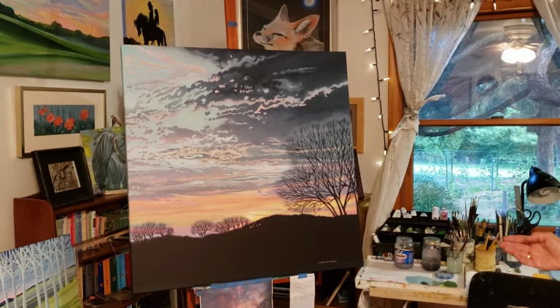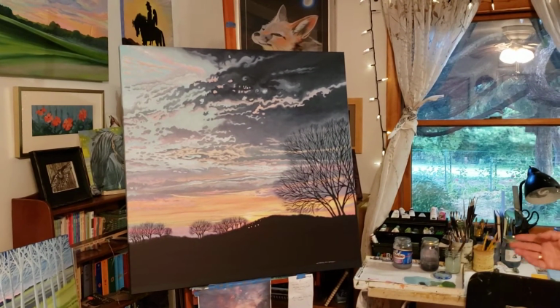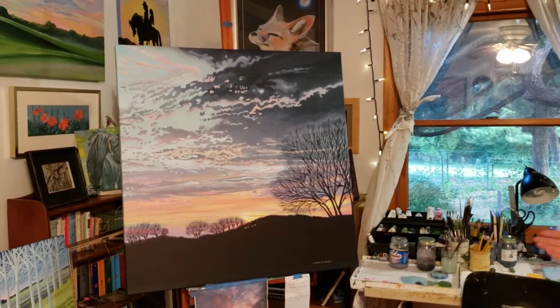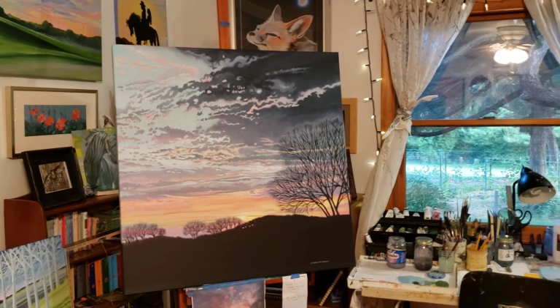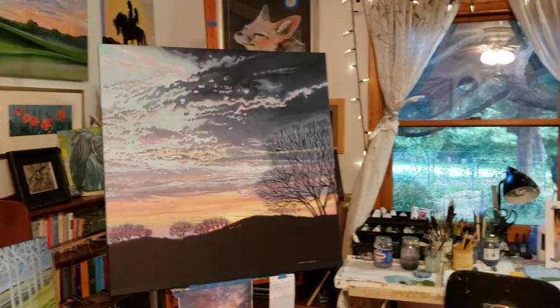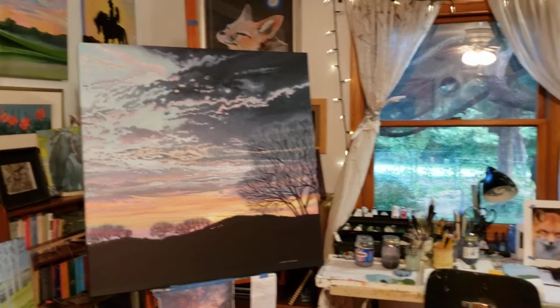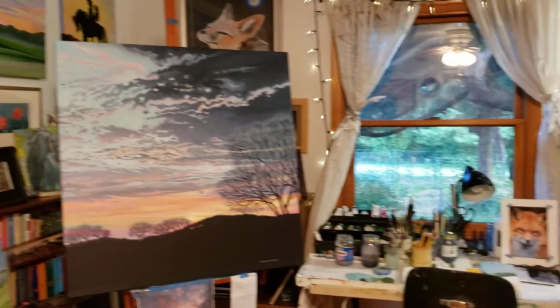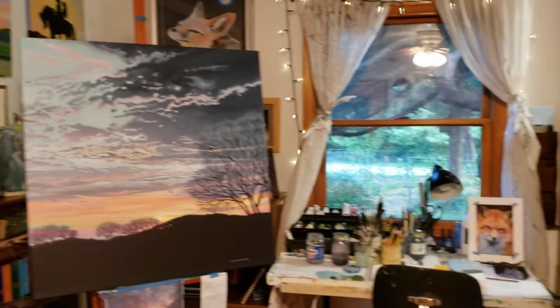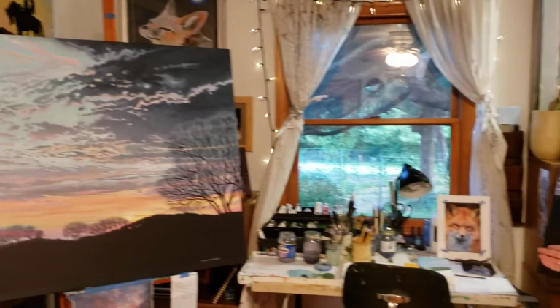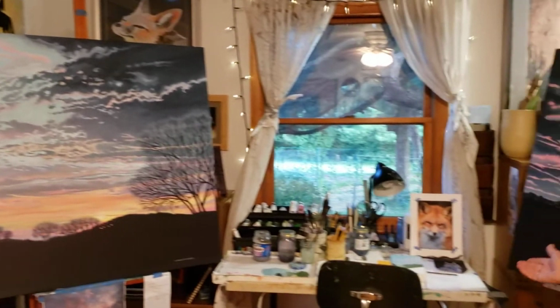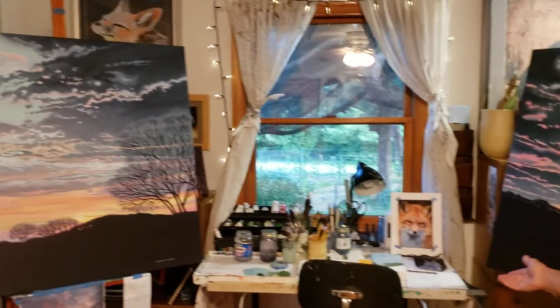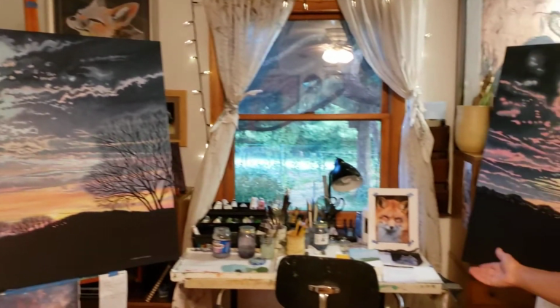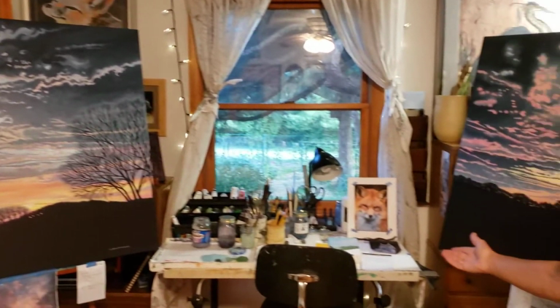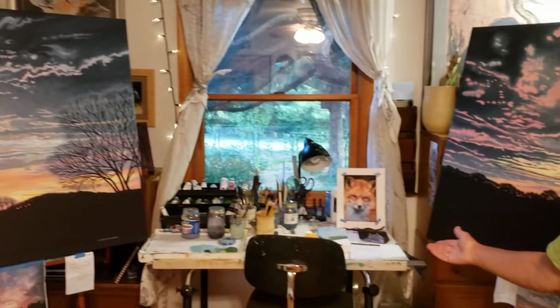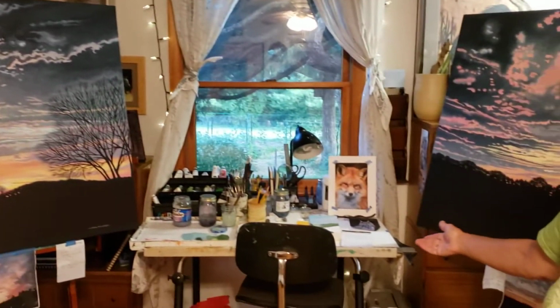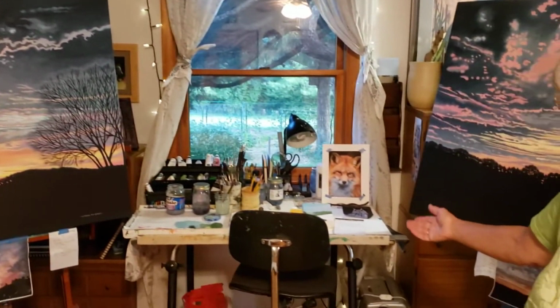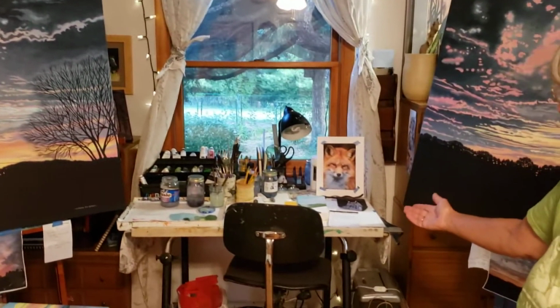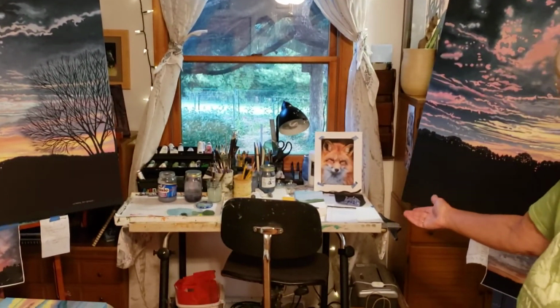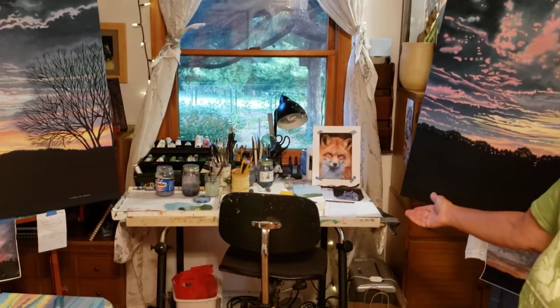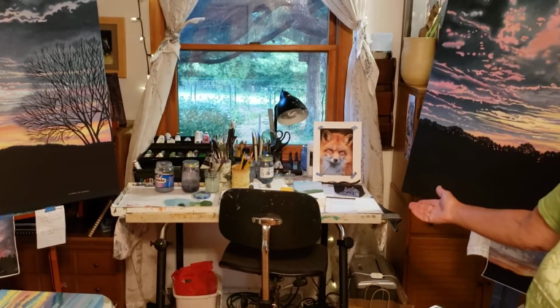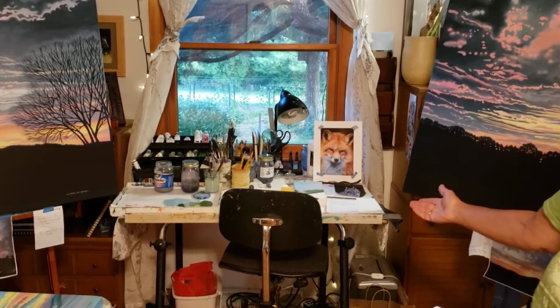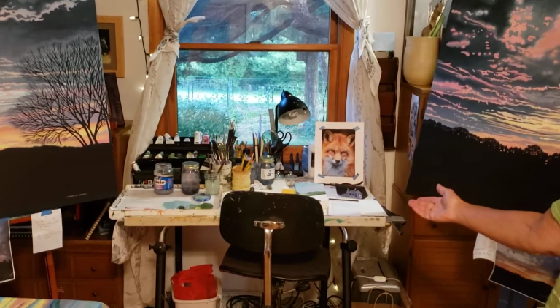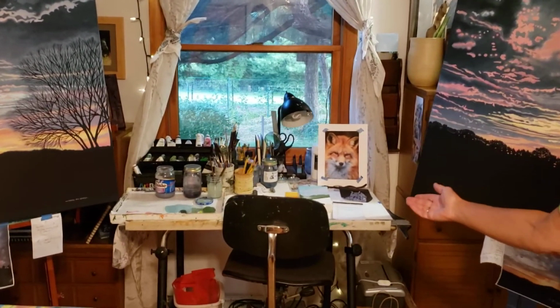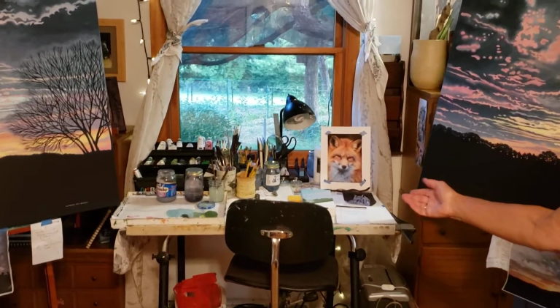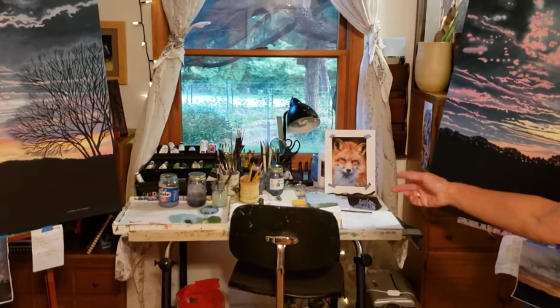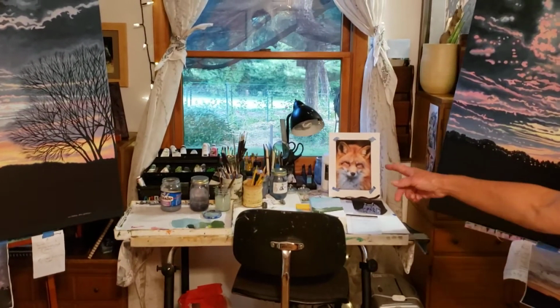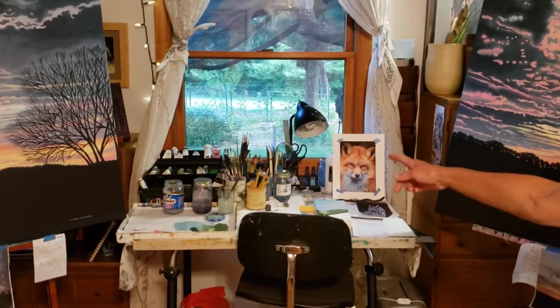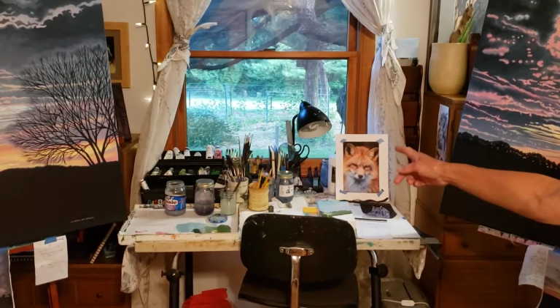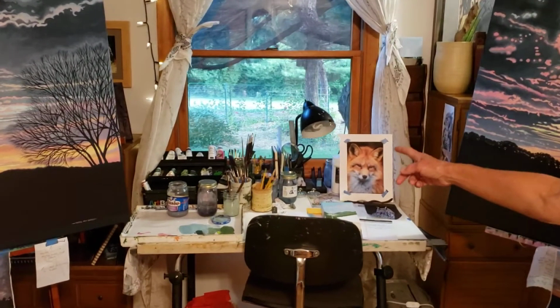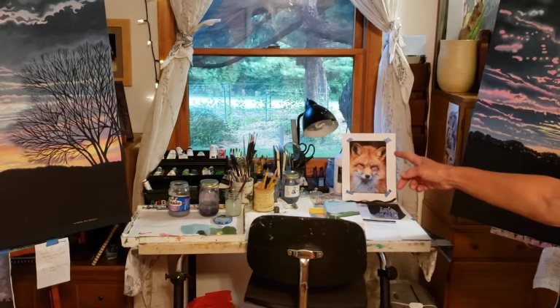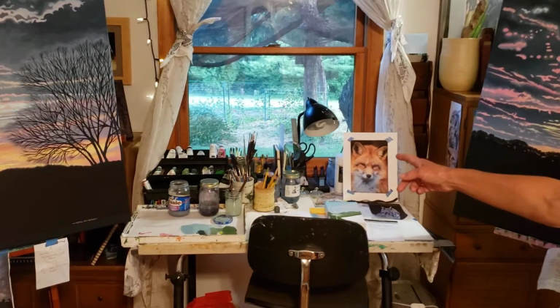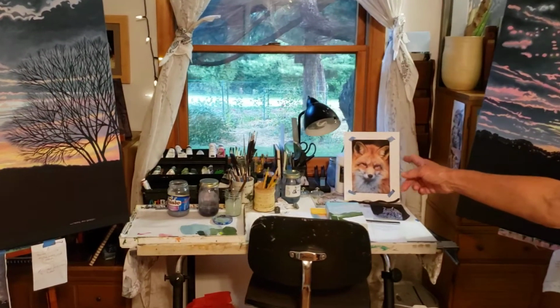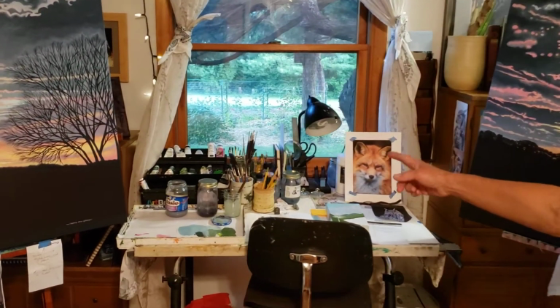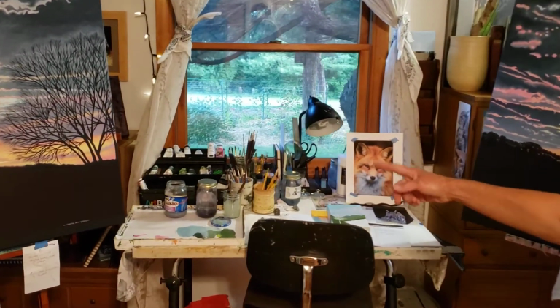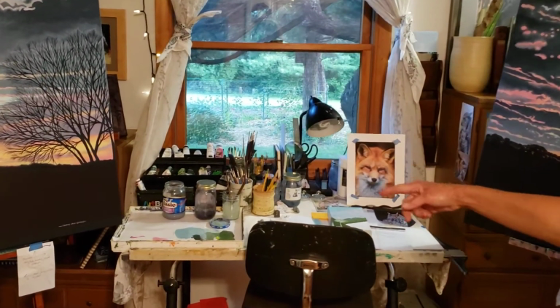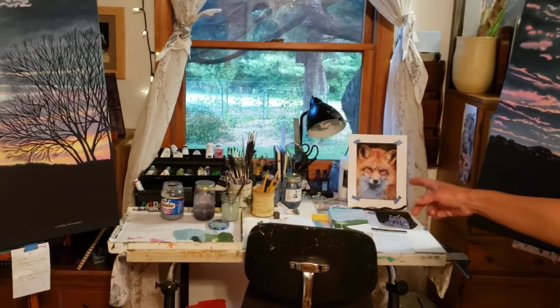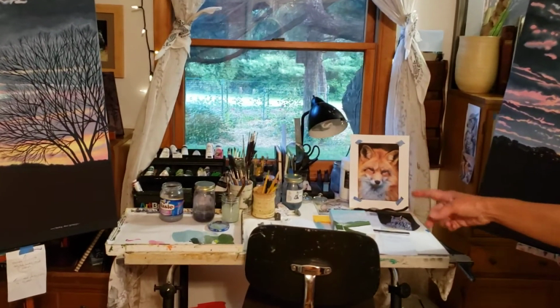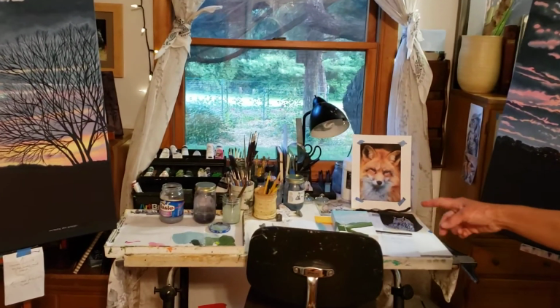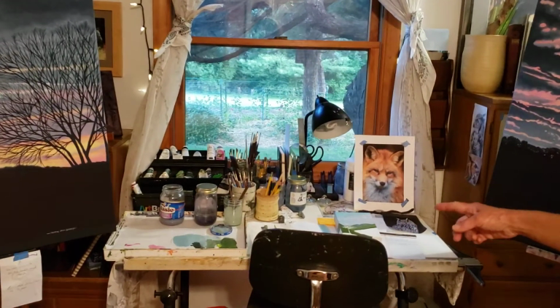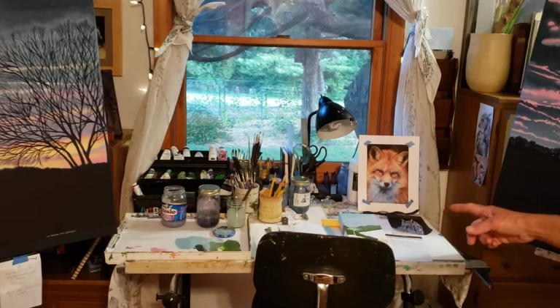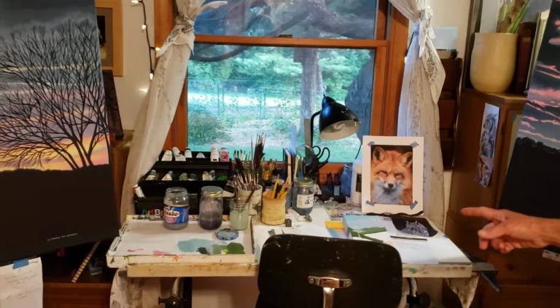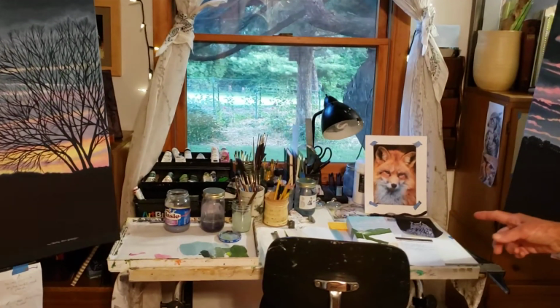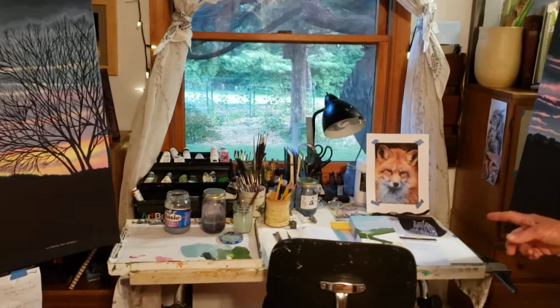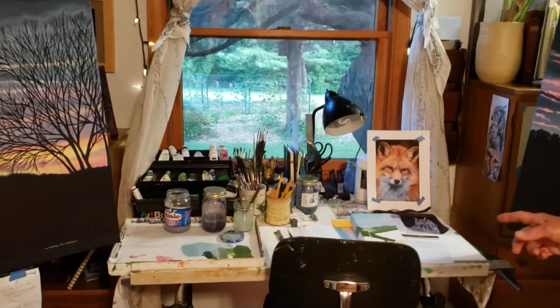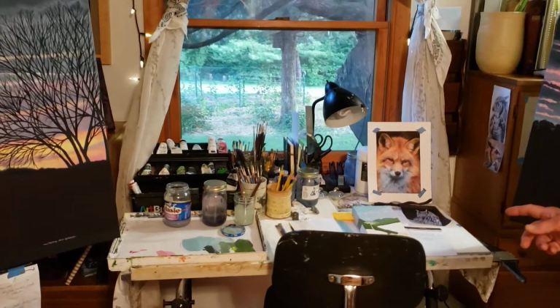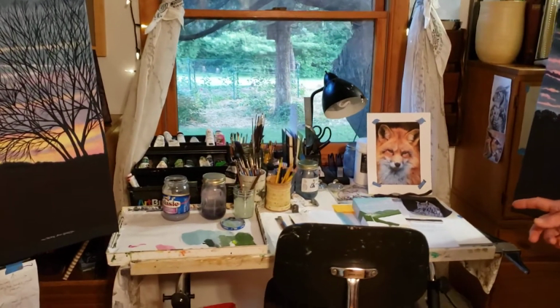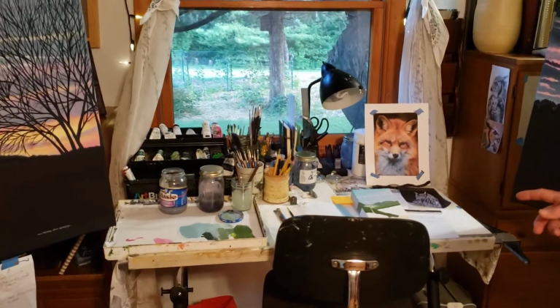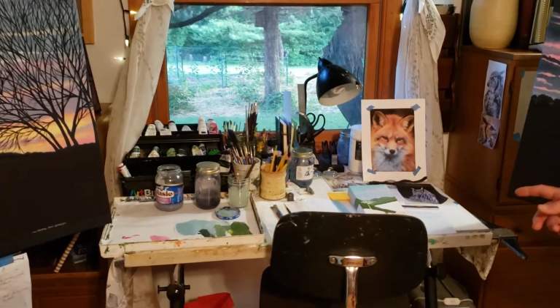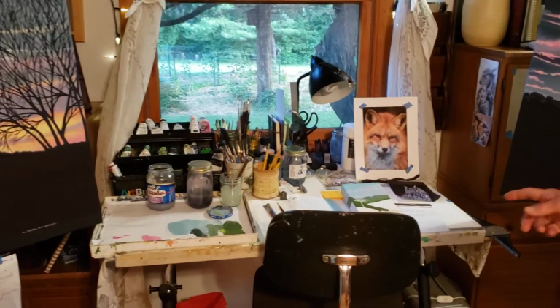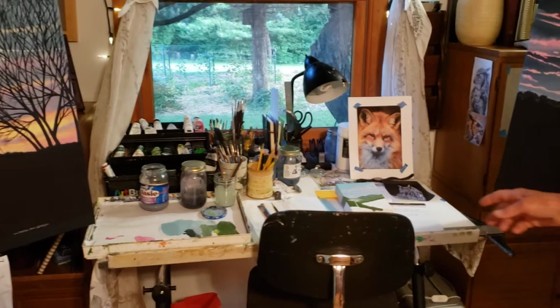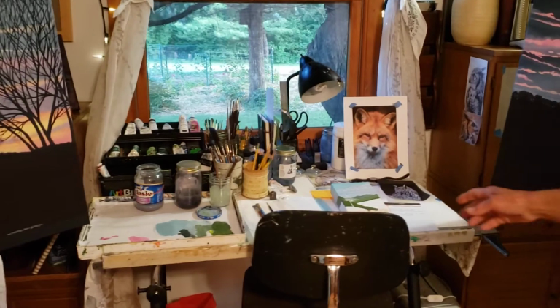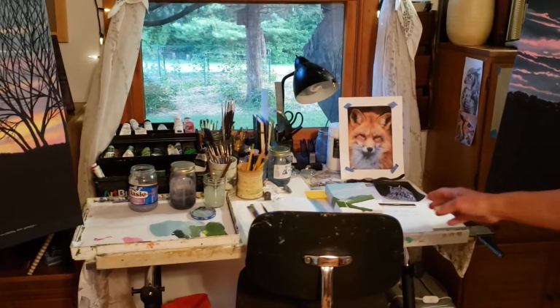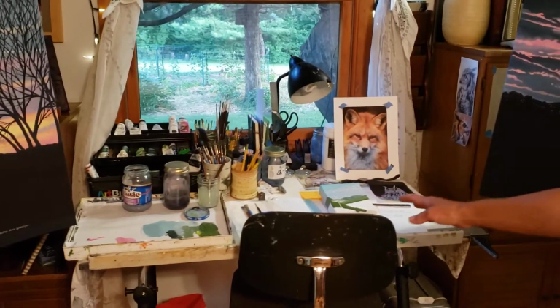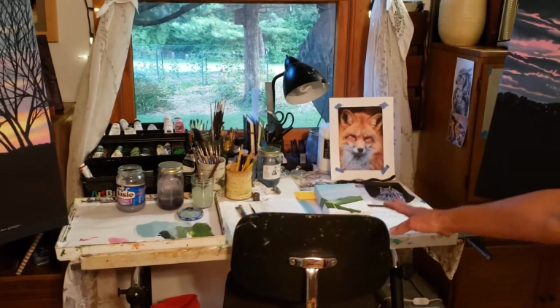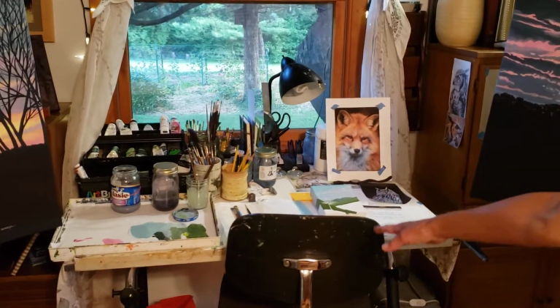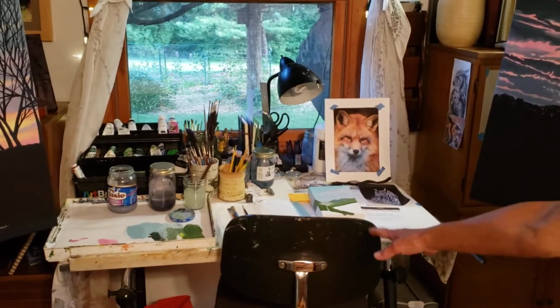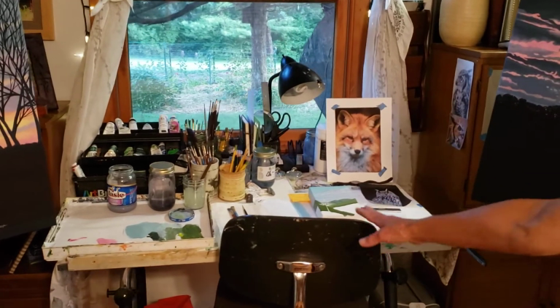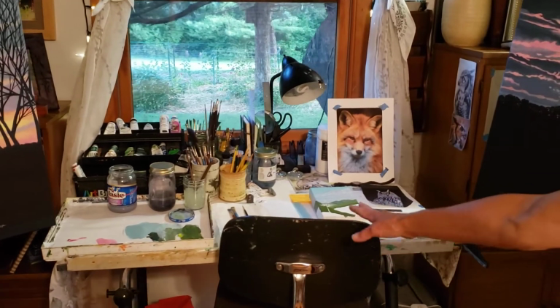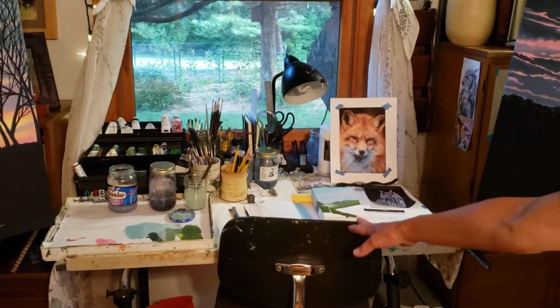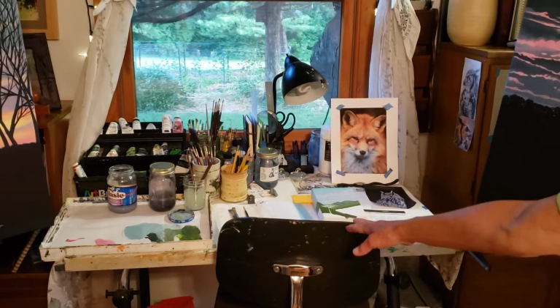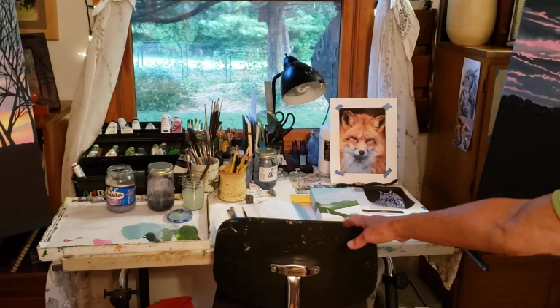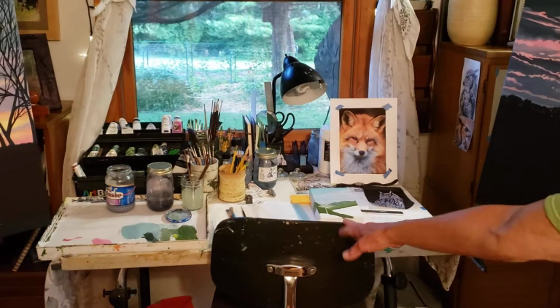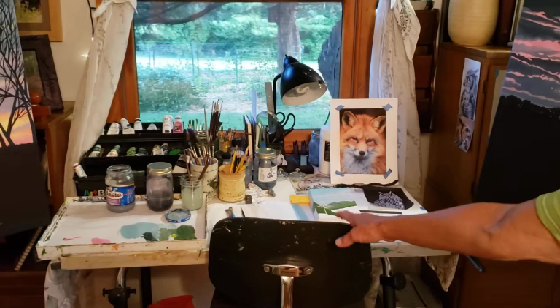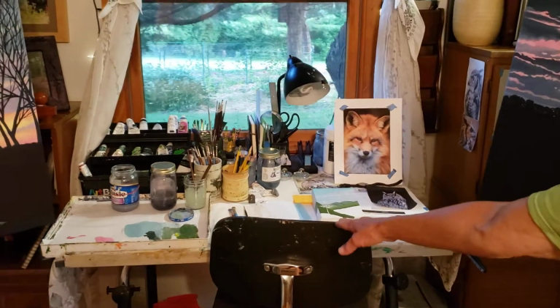And this is my desk where I have my oil paints and my brushes, and my chair where I work.